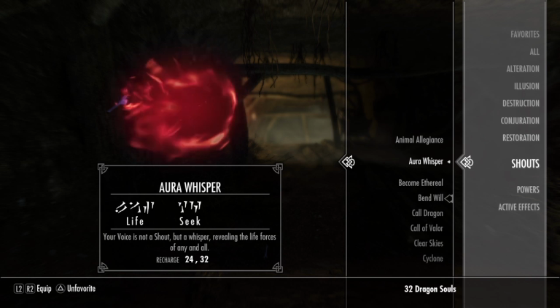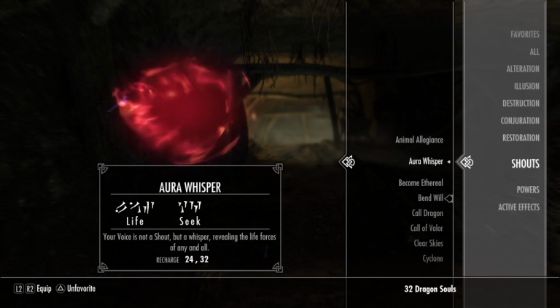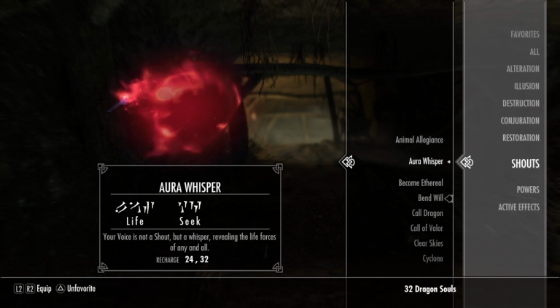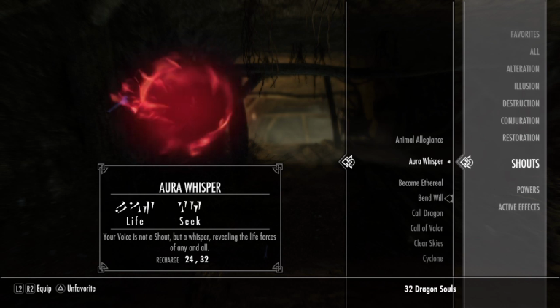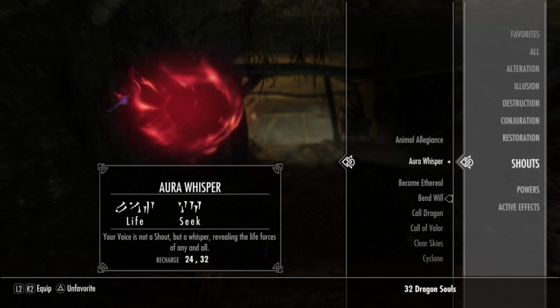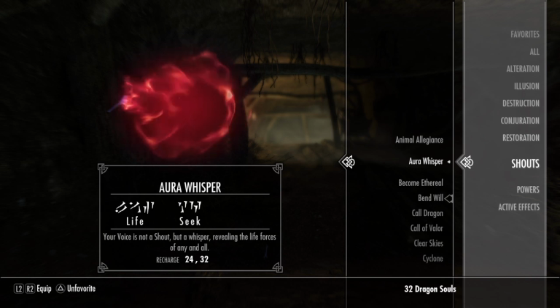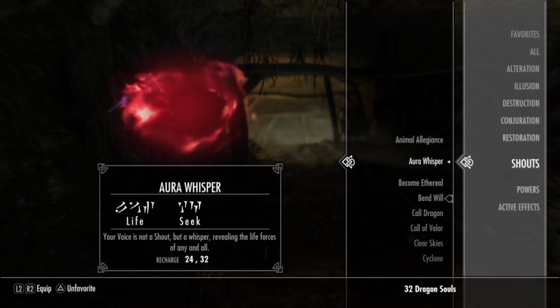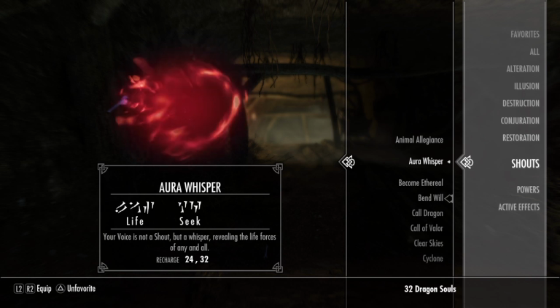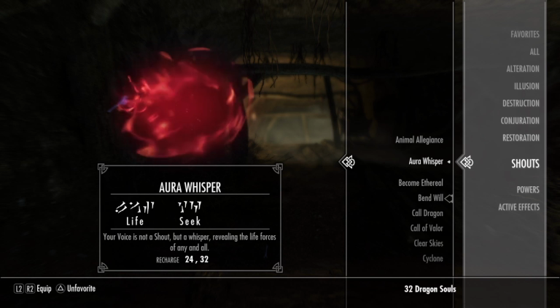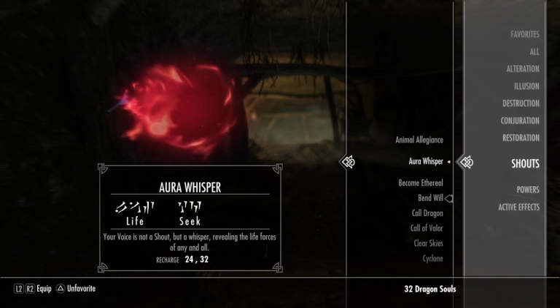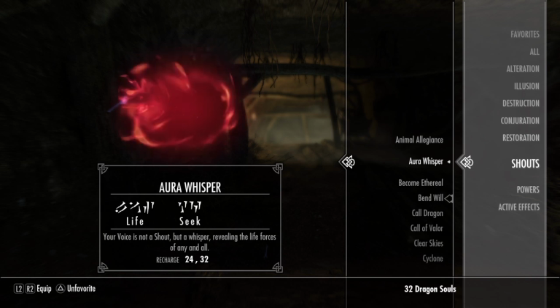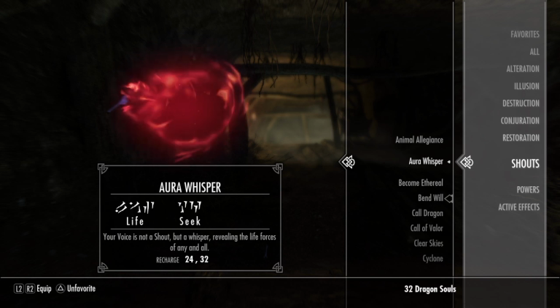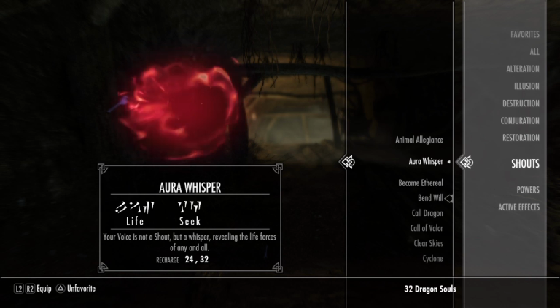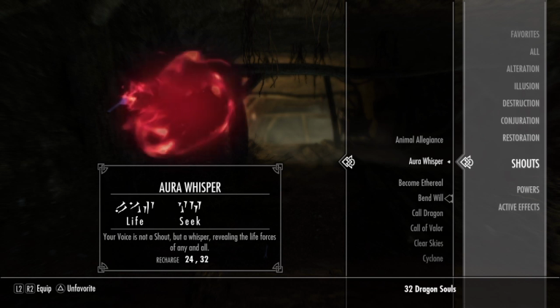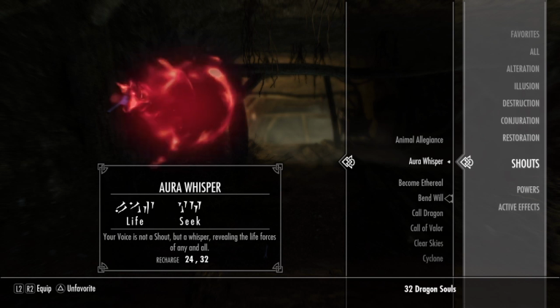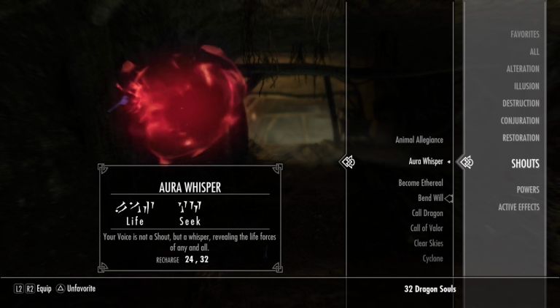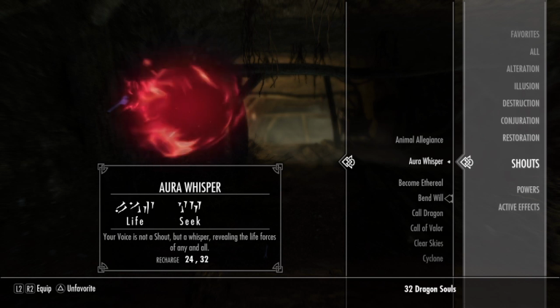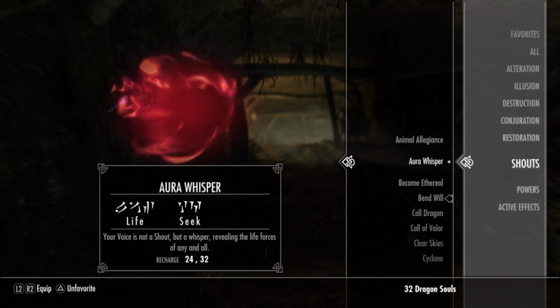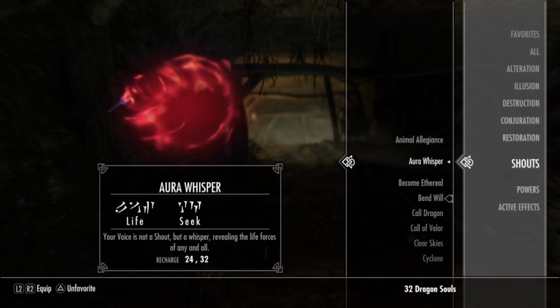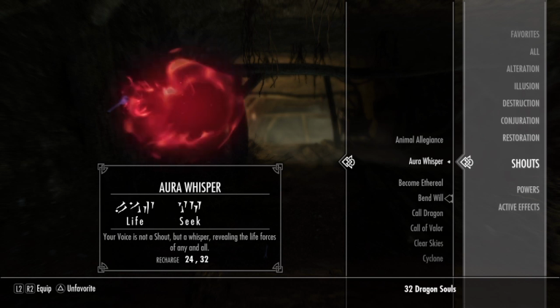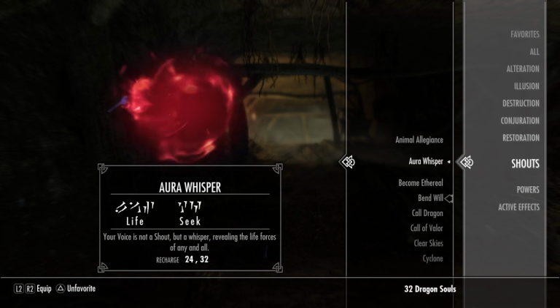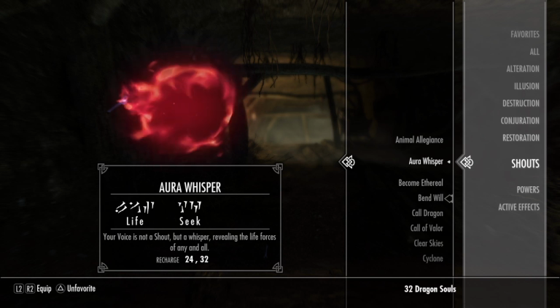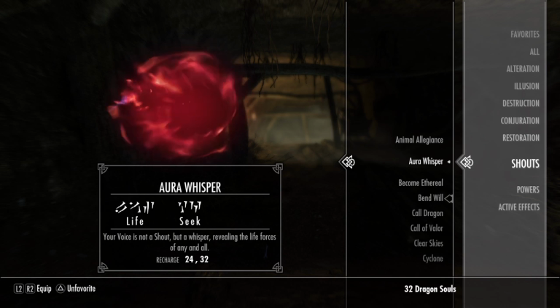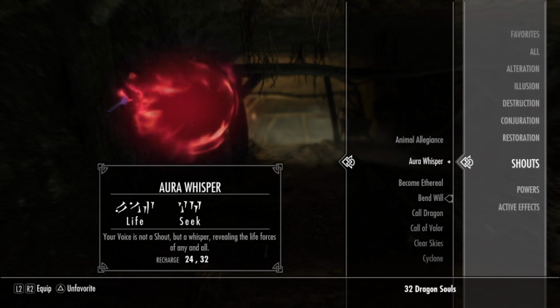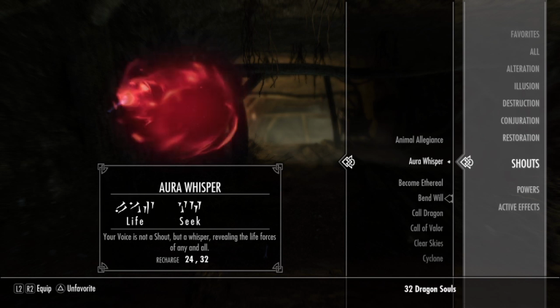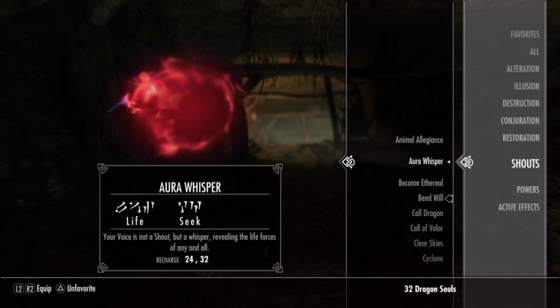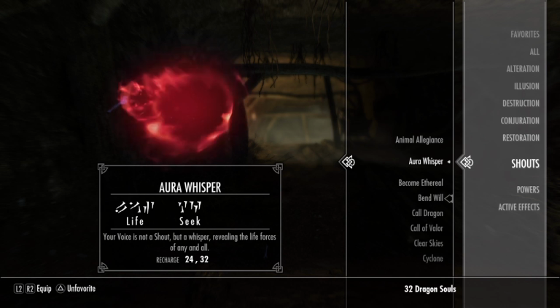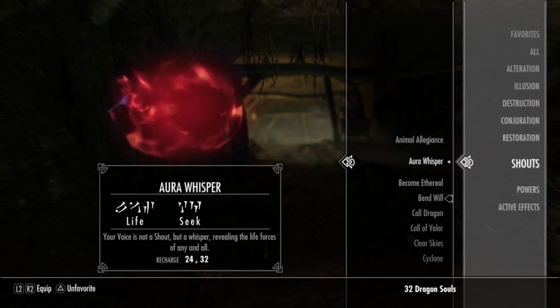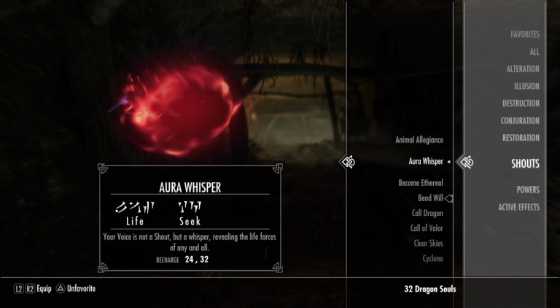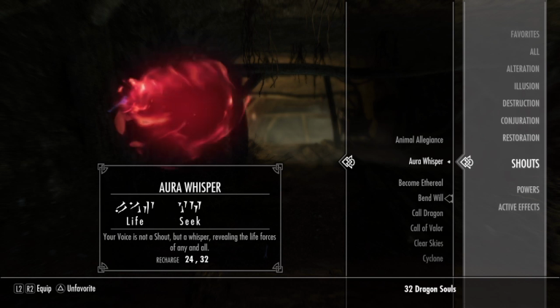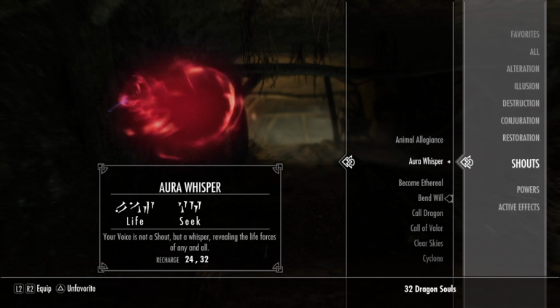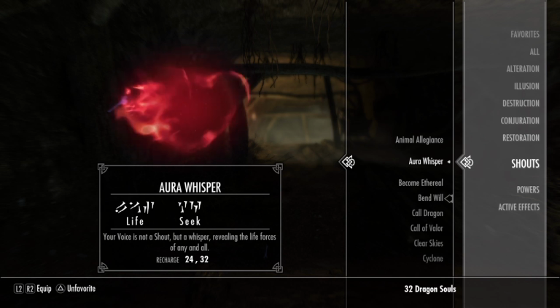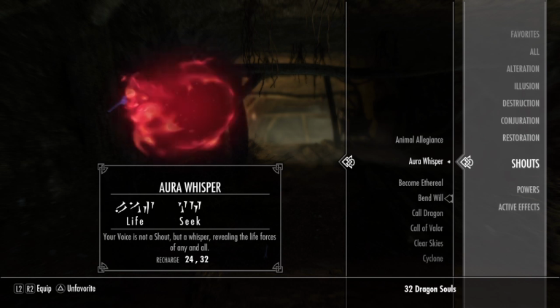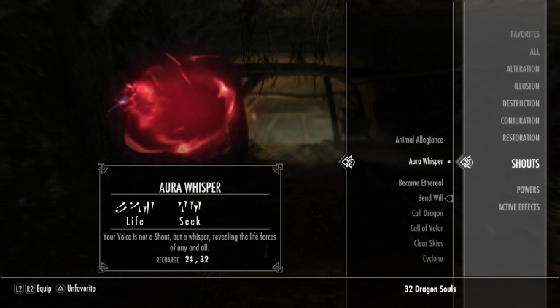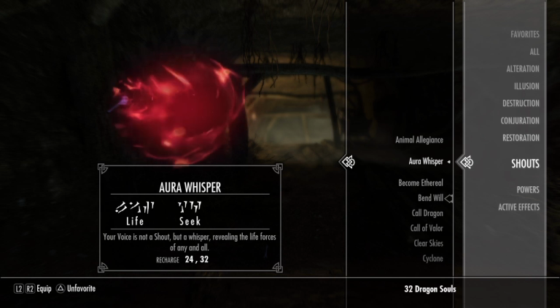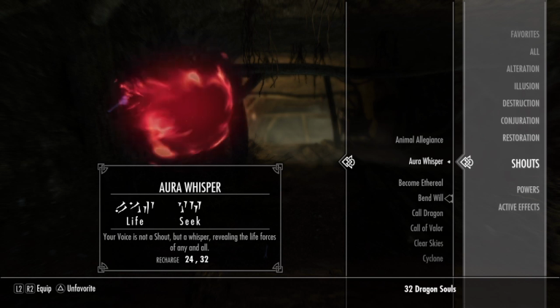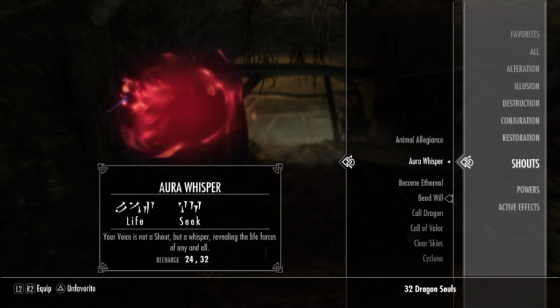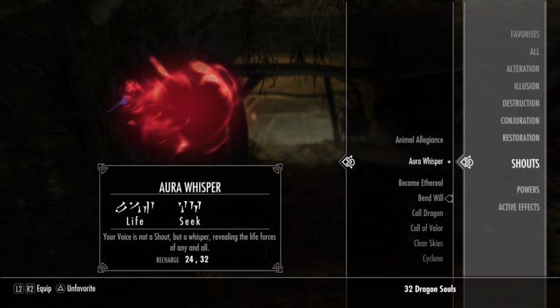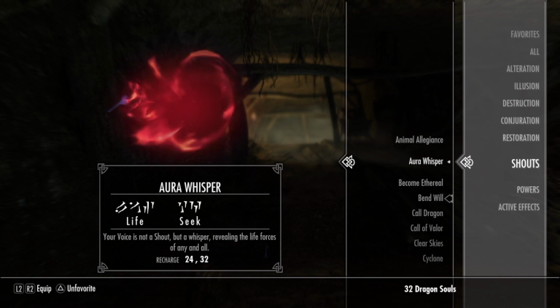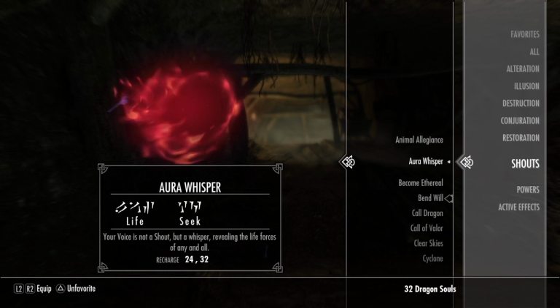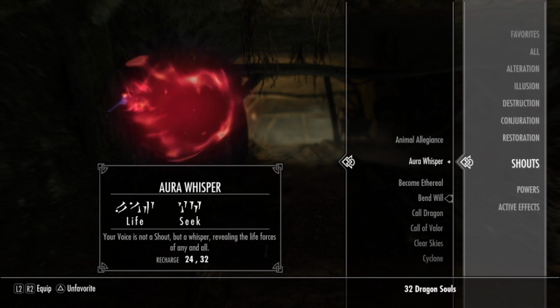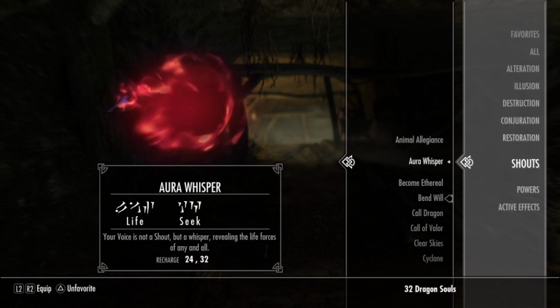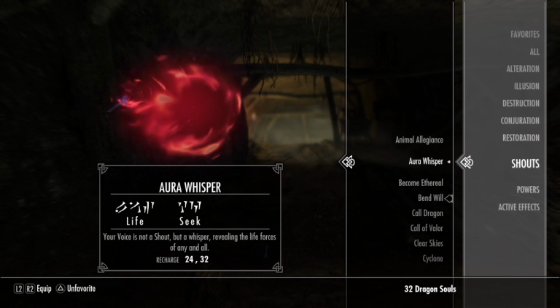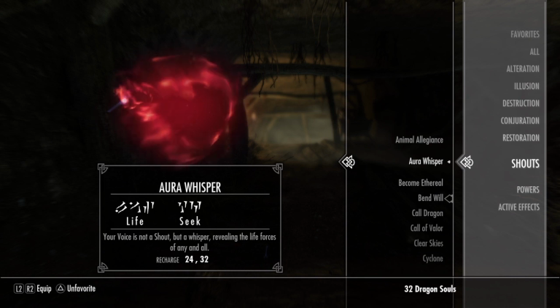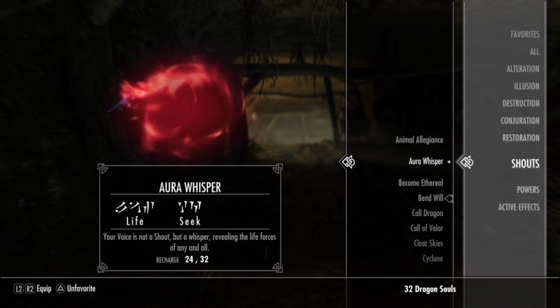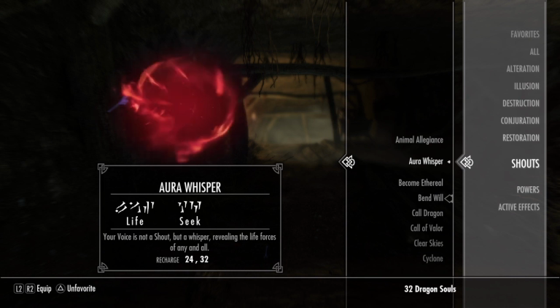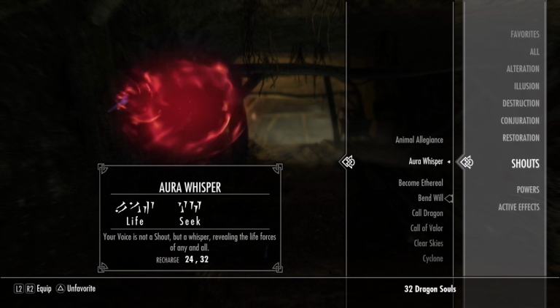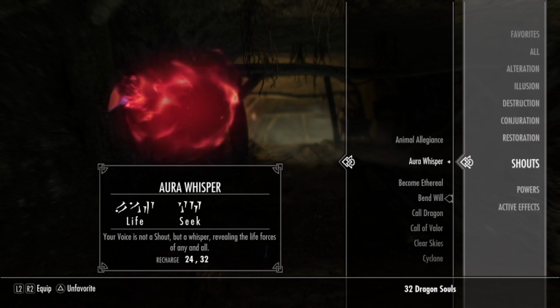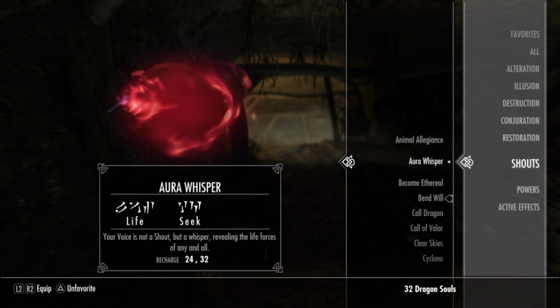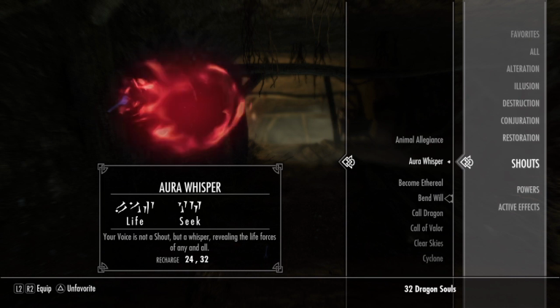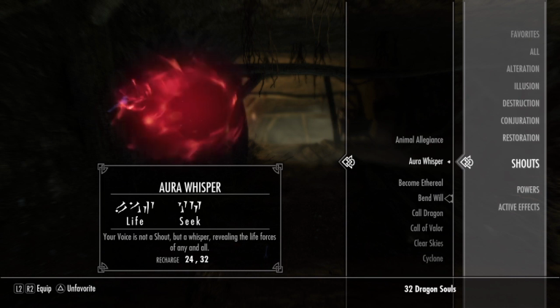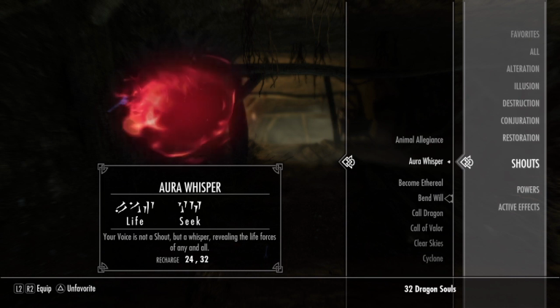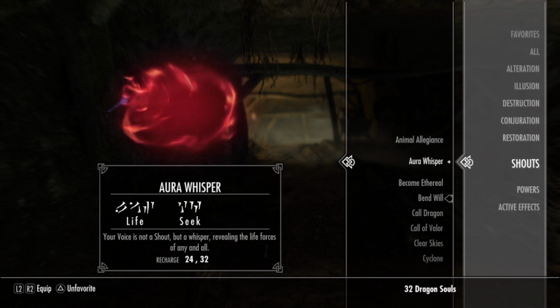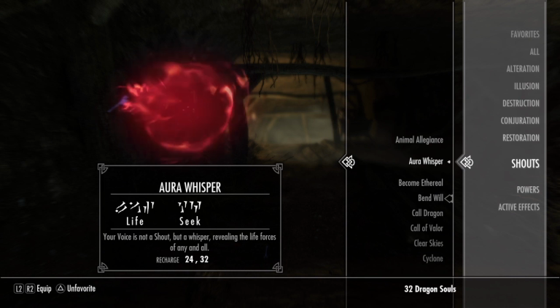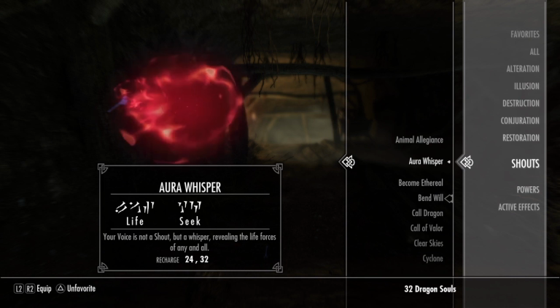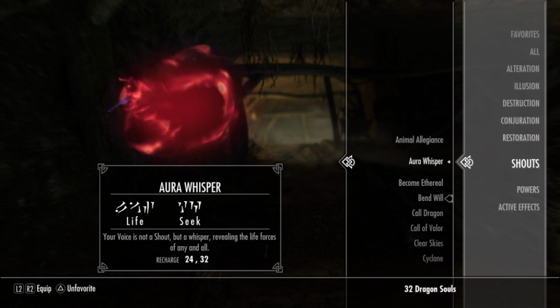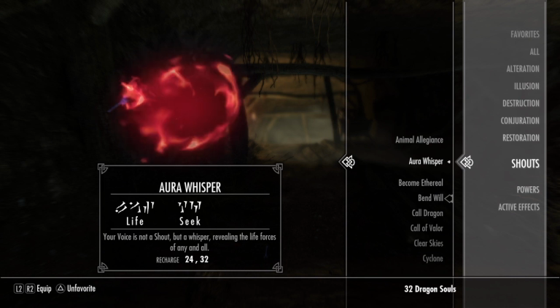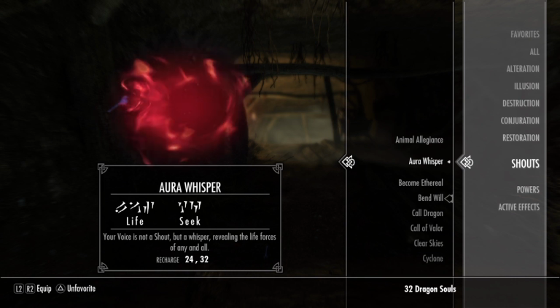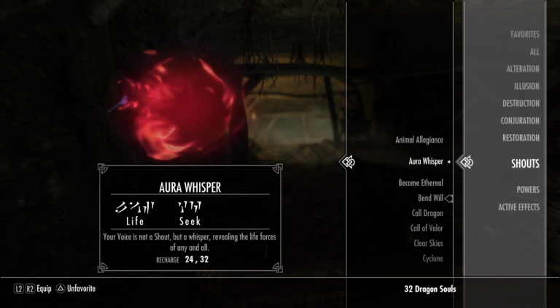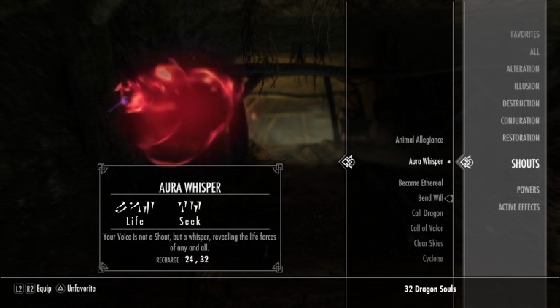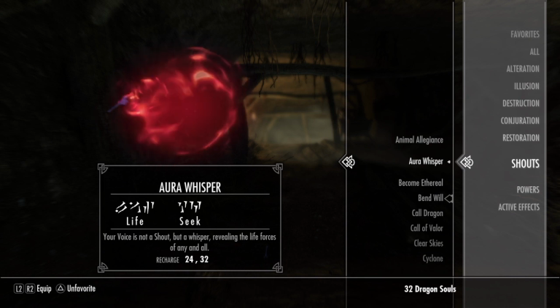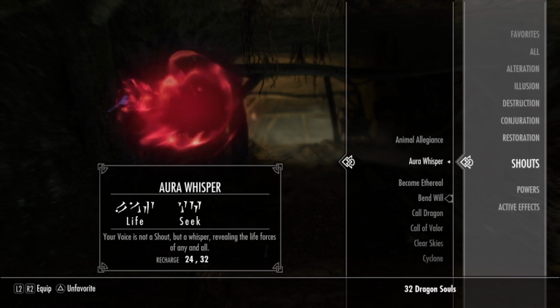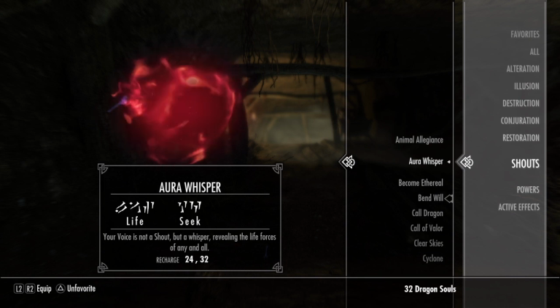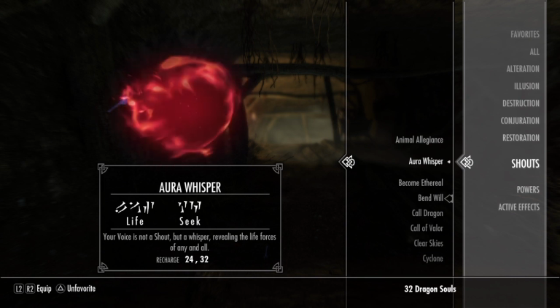Unfortunately, Aura Whisper is a very tough shout to get, and you can't get the third level unless you join the Dark Brotherhood.